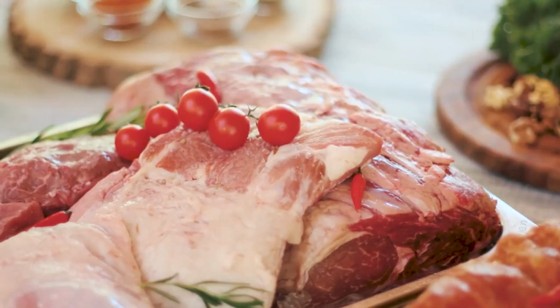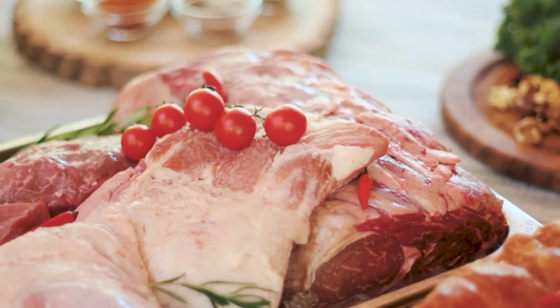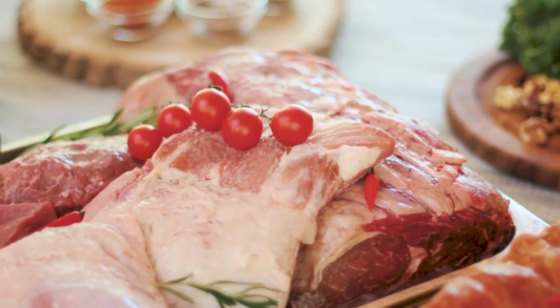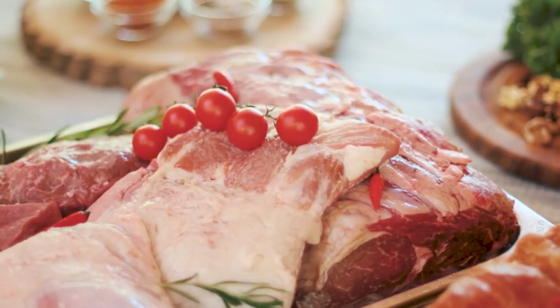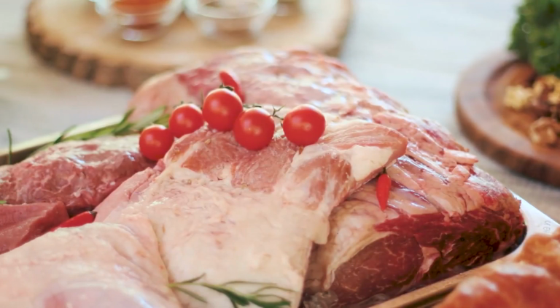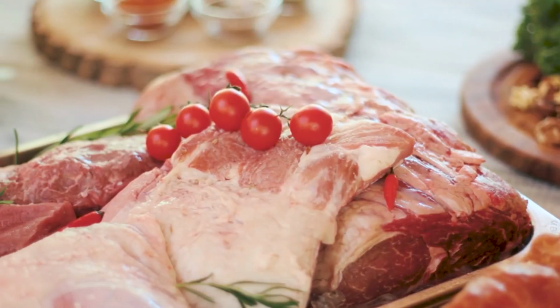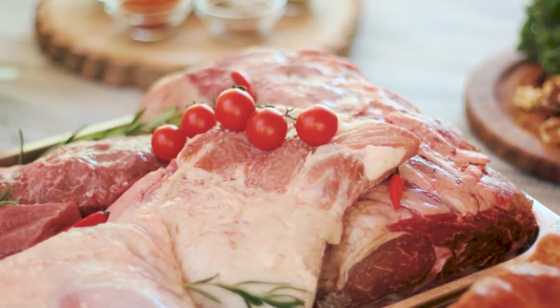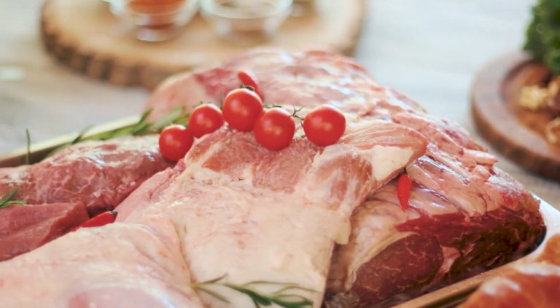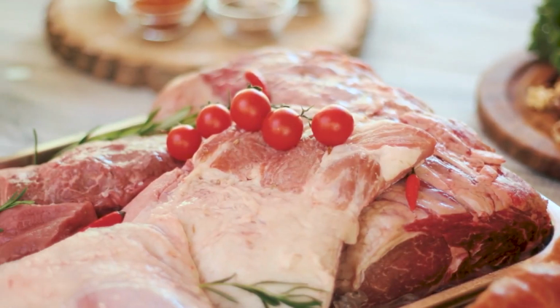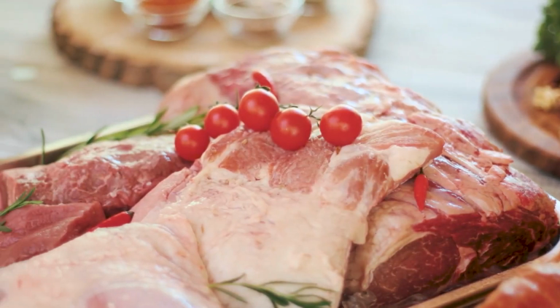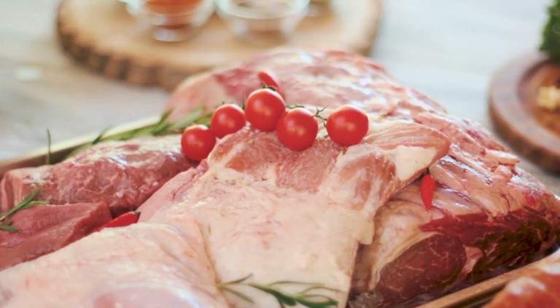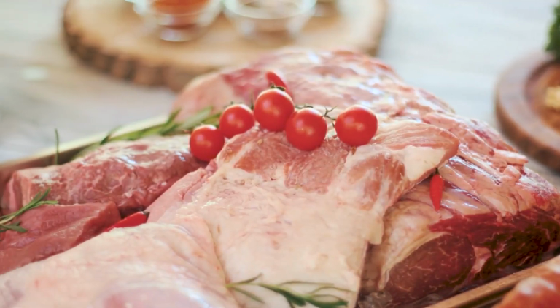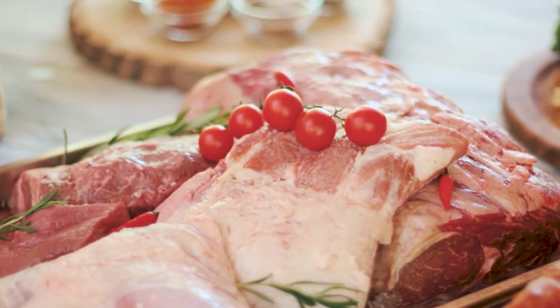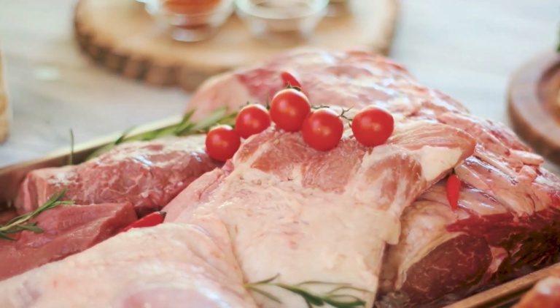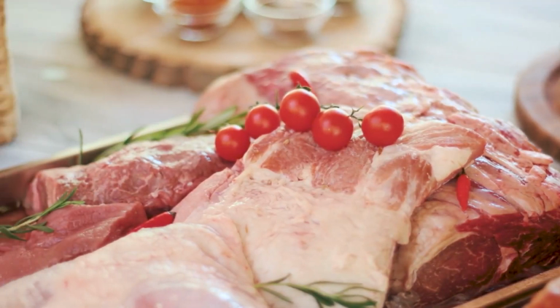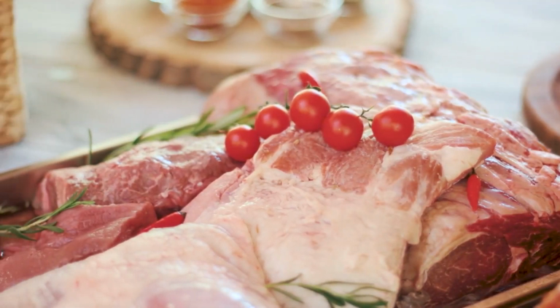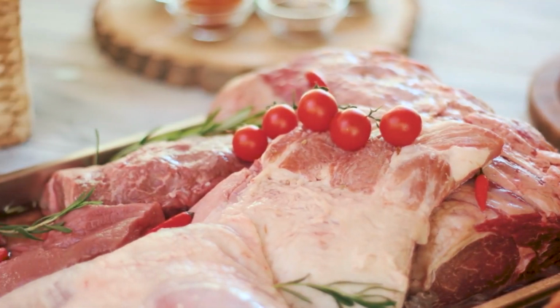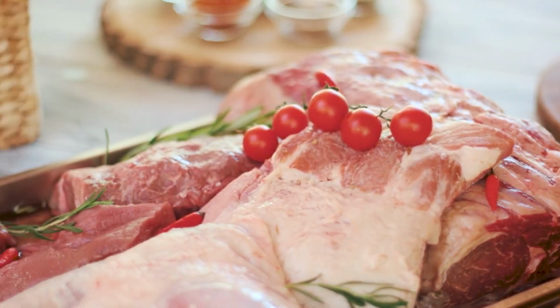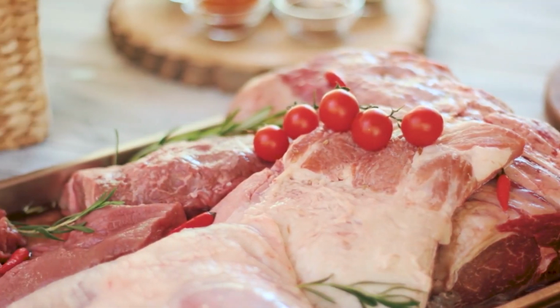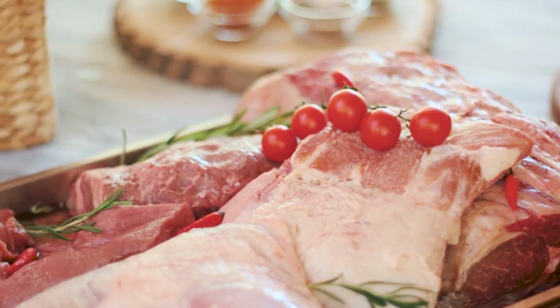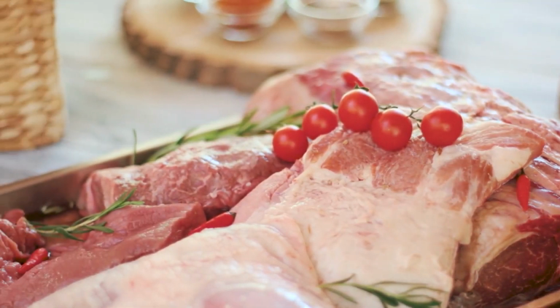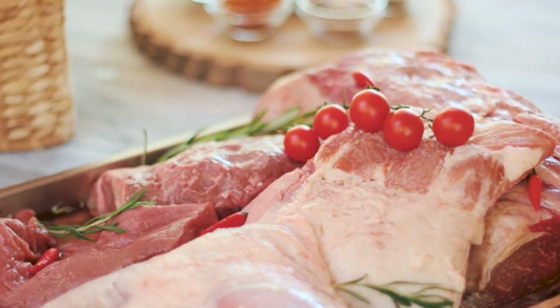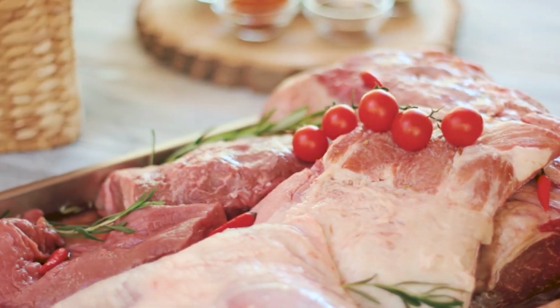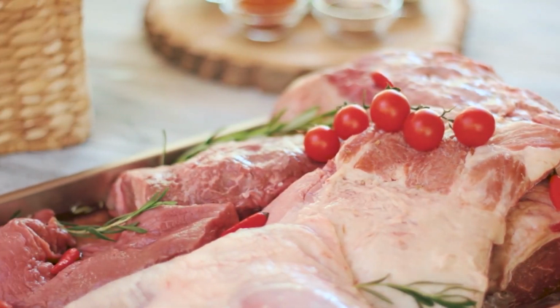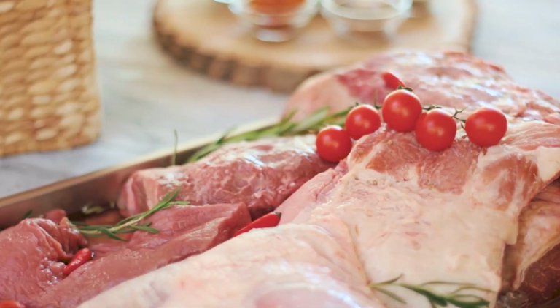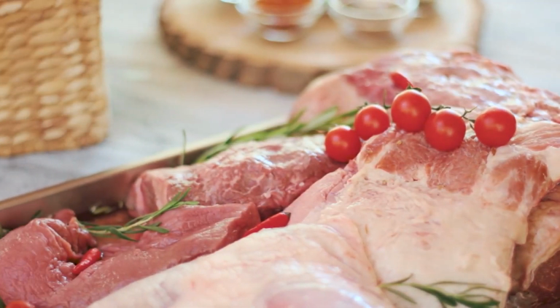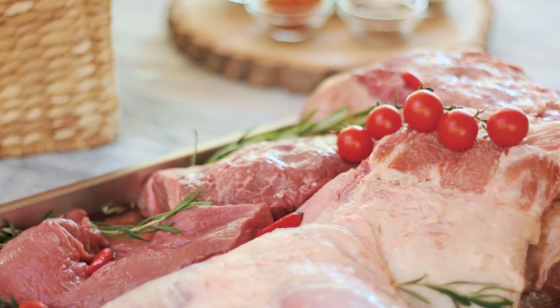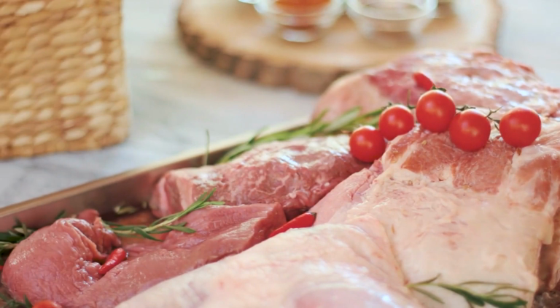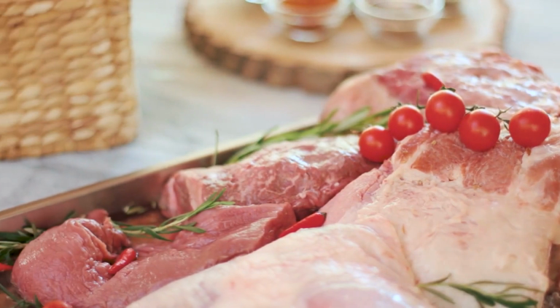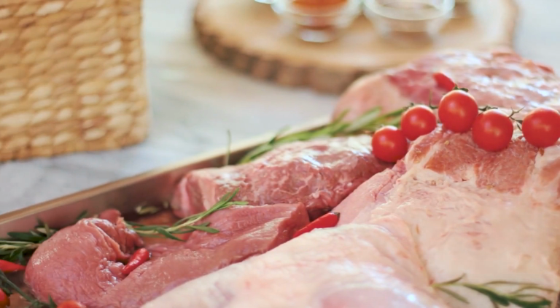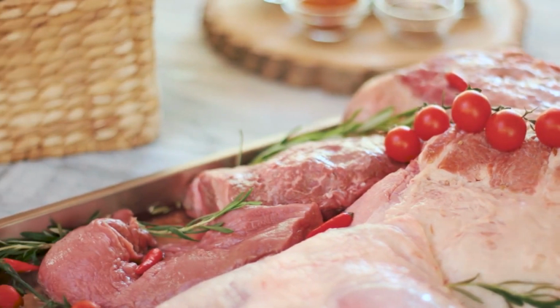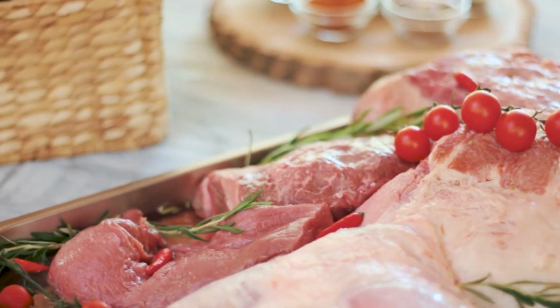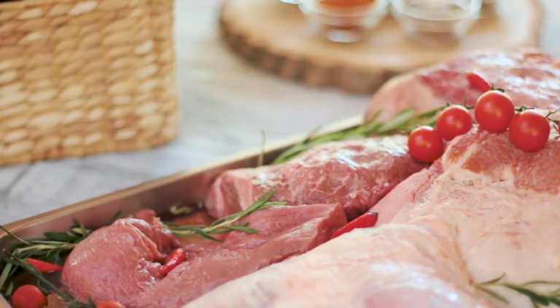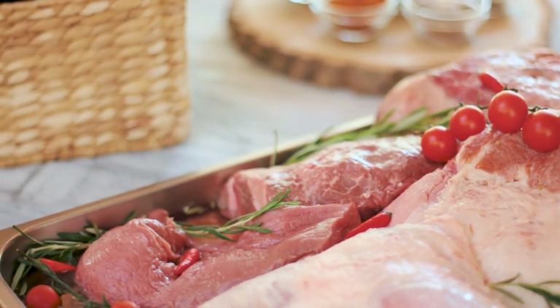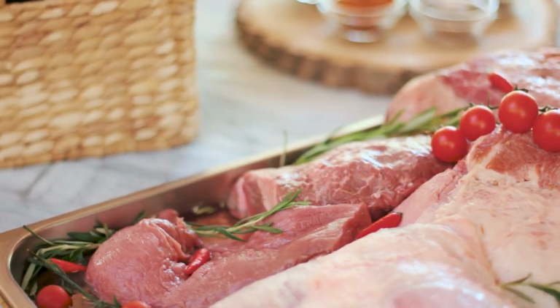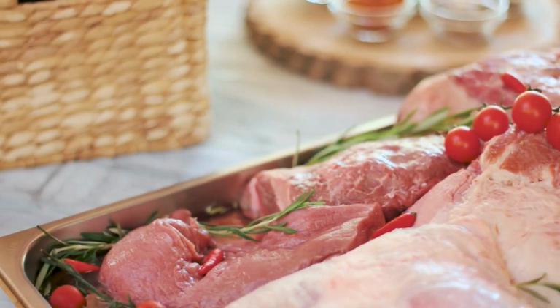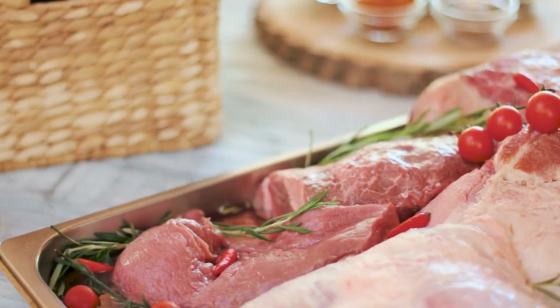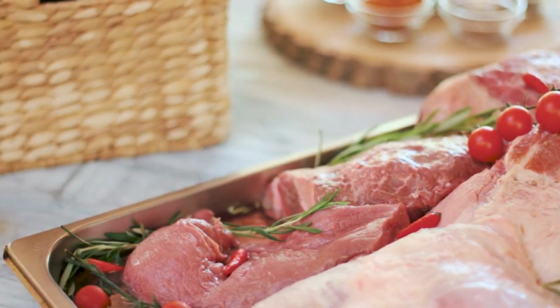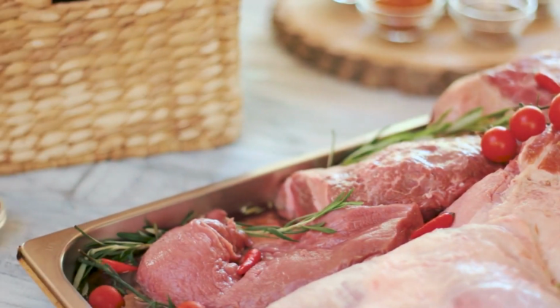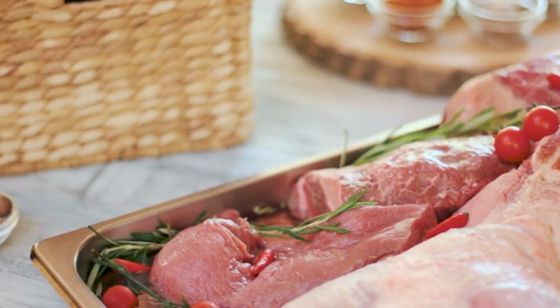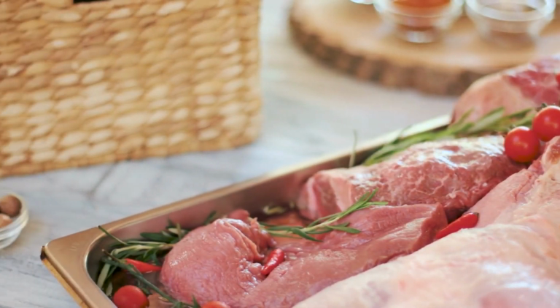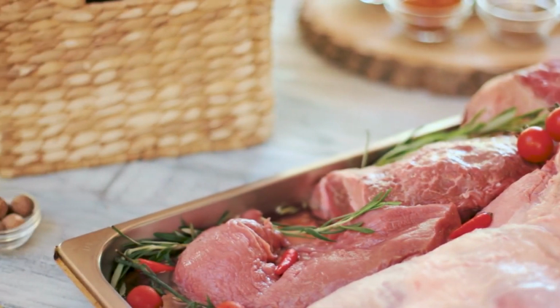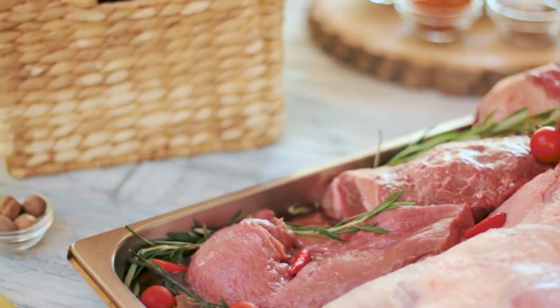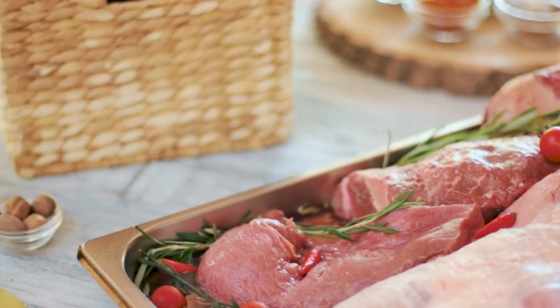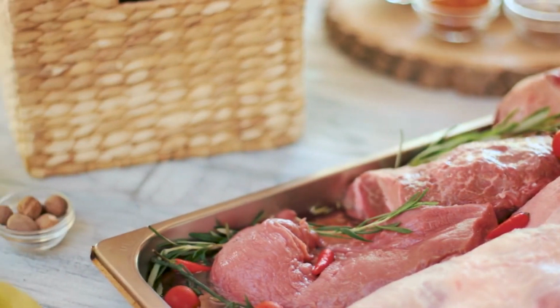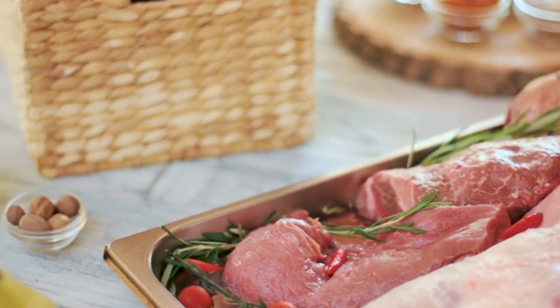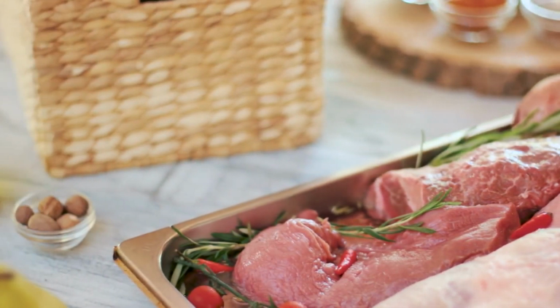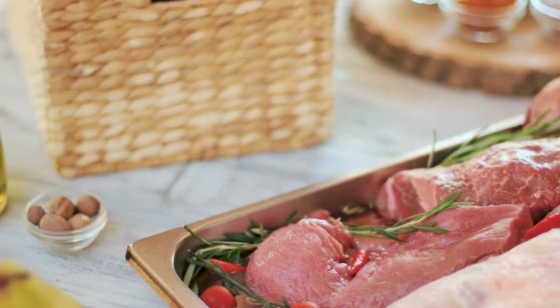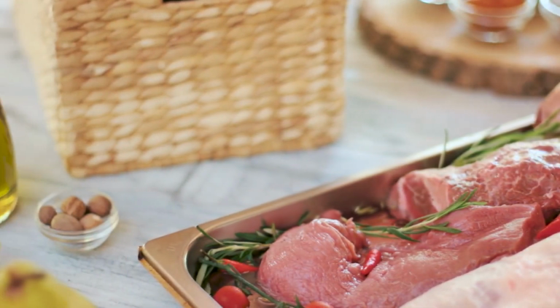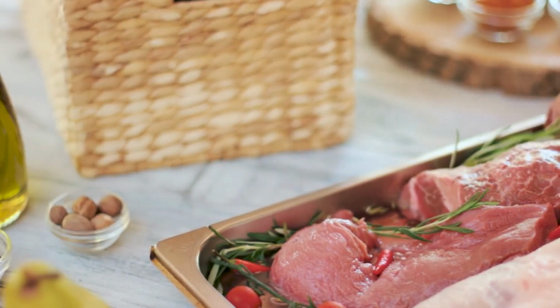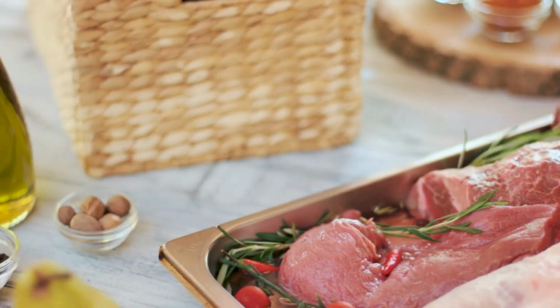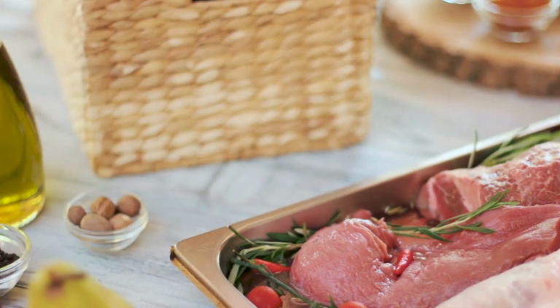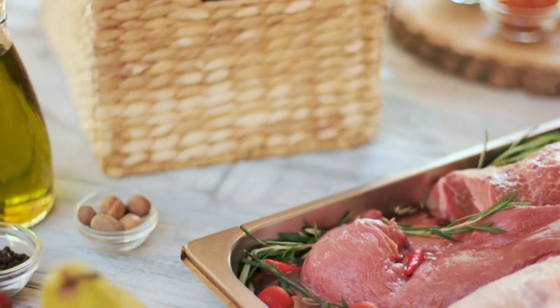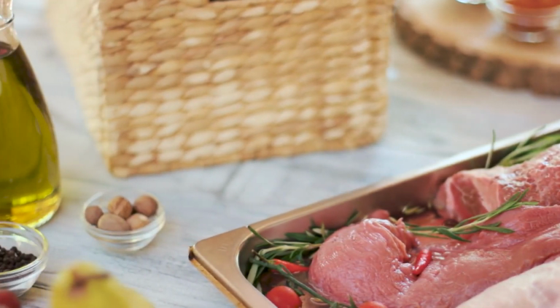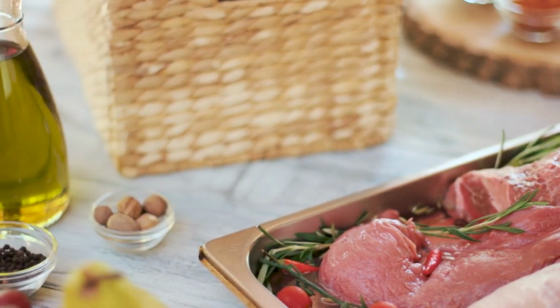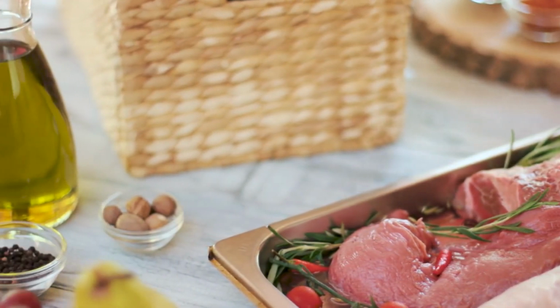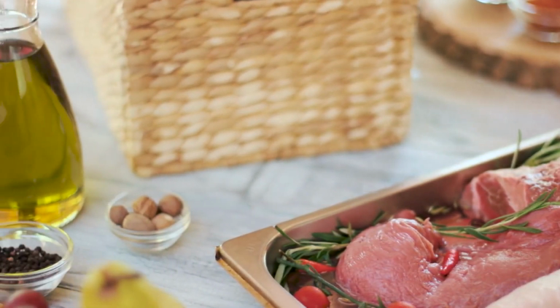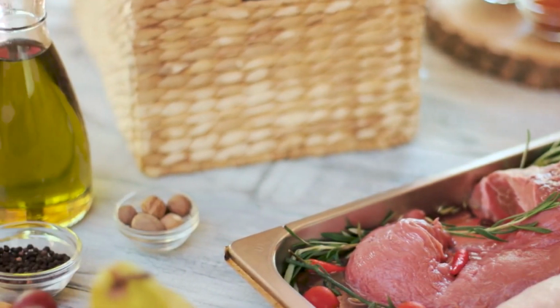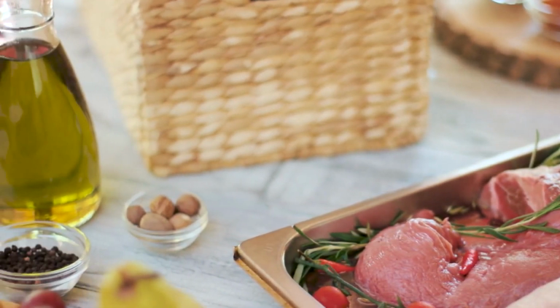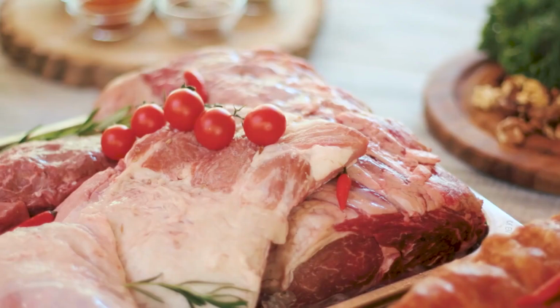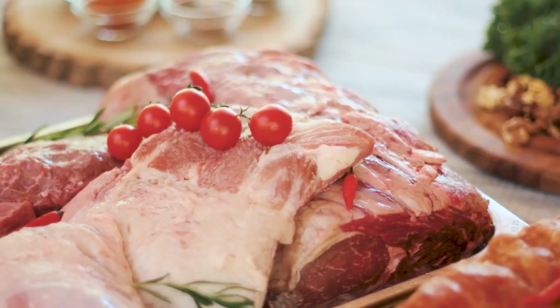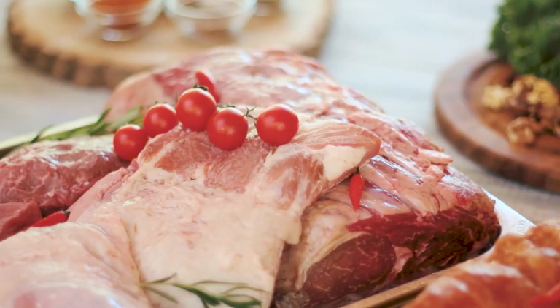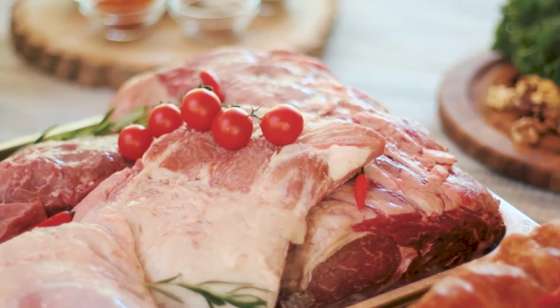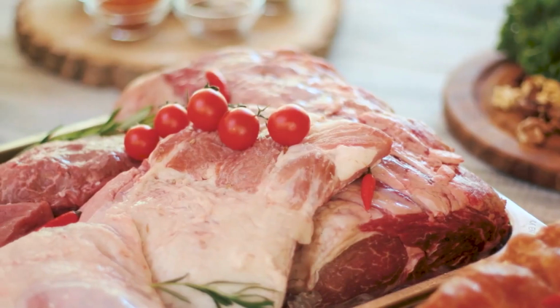For cold zoodles, quickly blend or massage with olive oil, lemon, herbs, and seasoning before chilling or adding to salads.